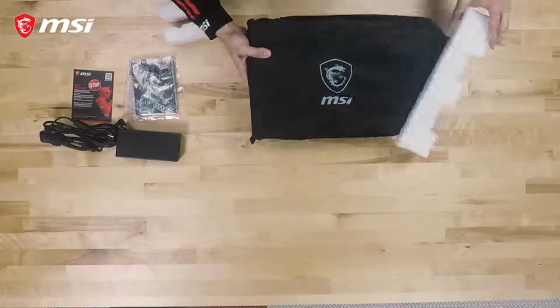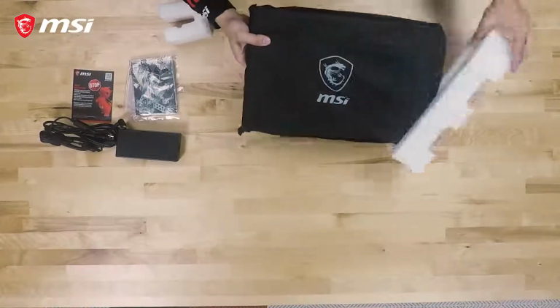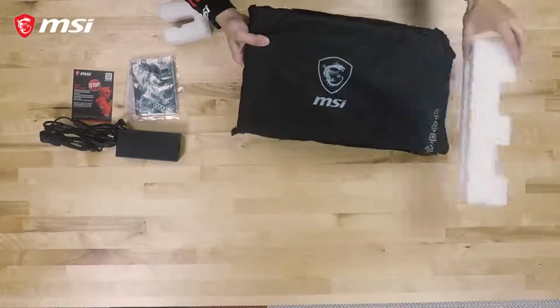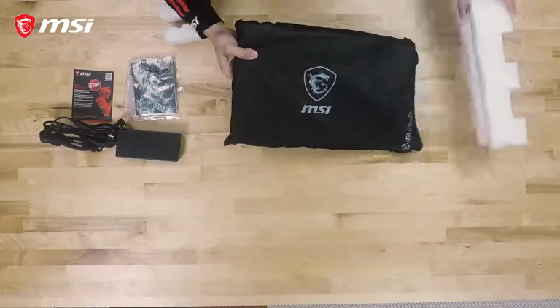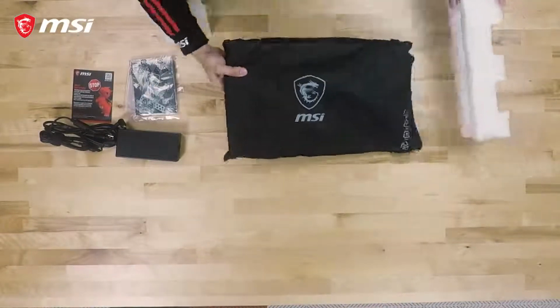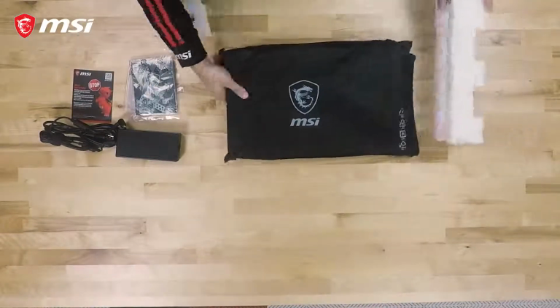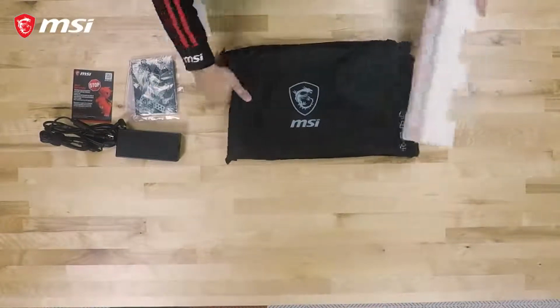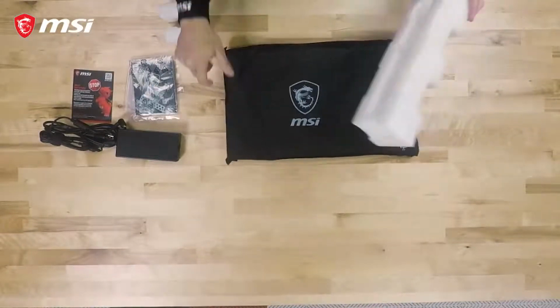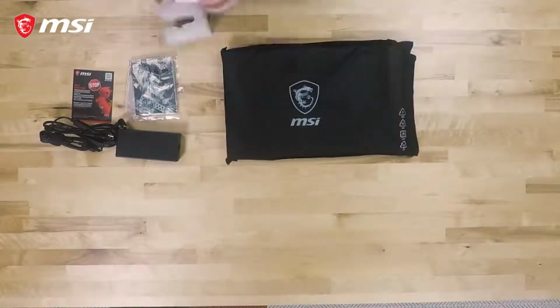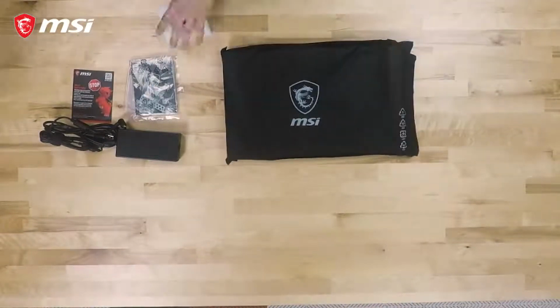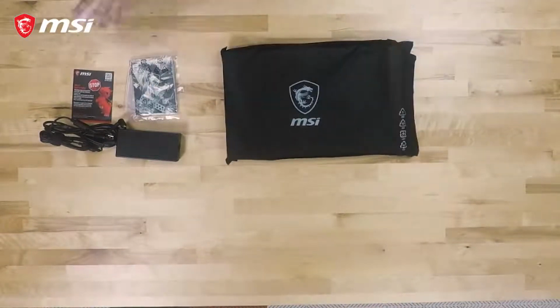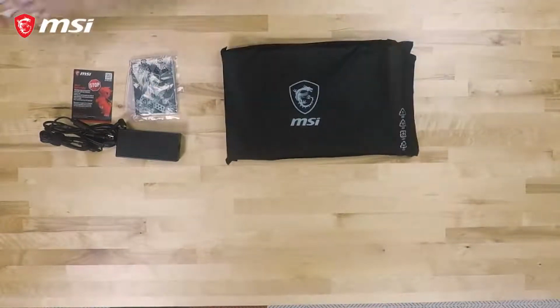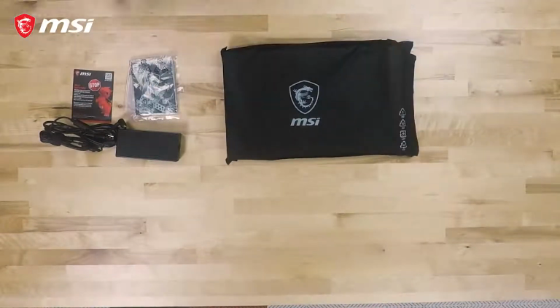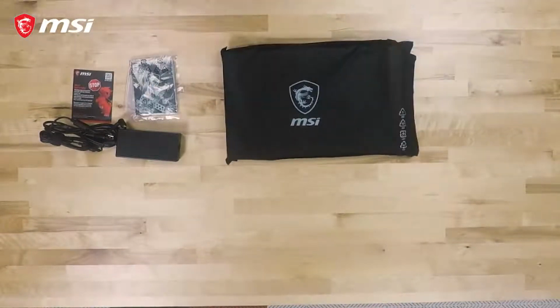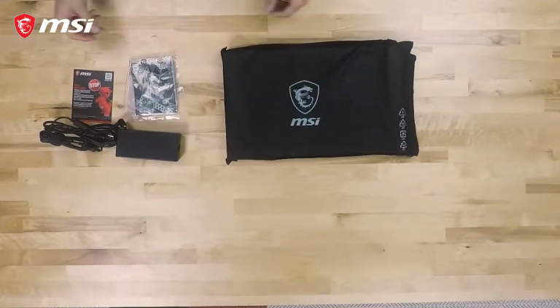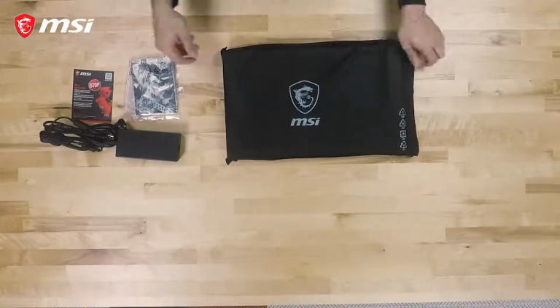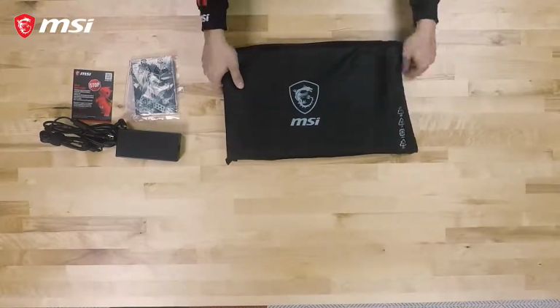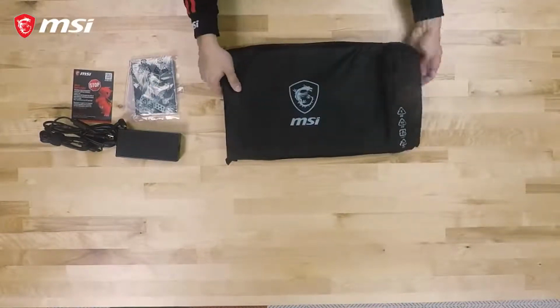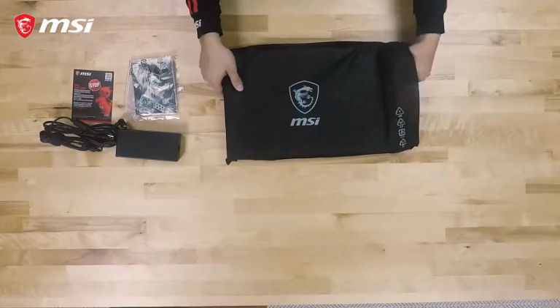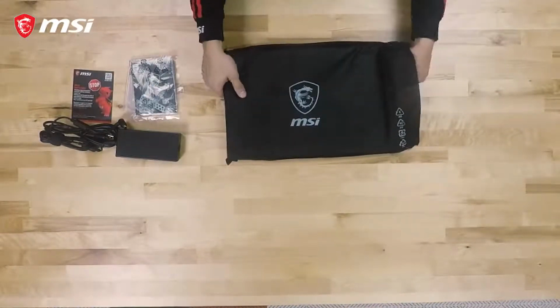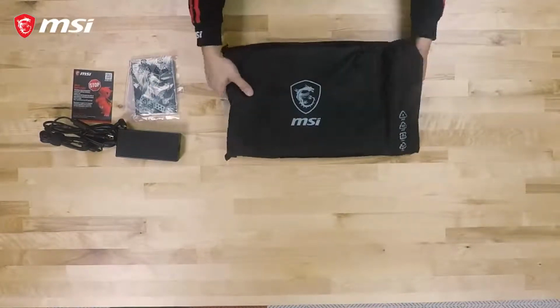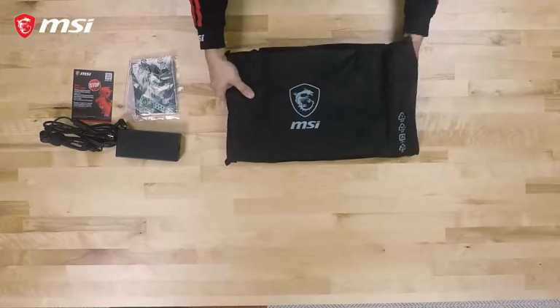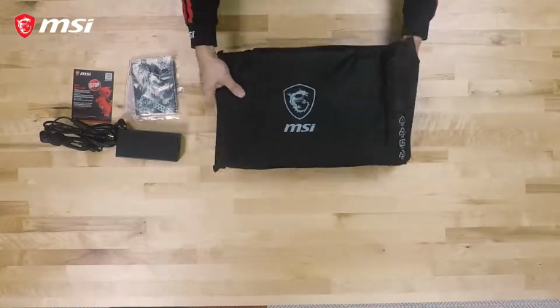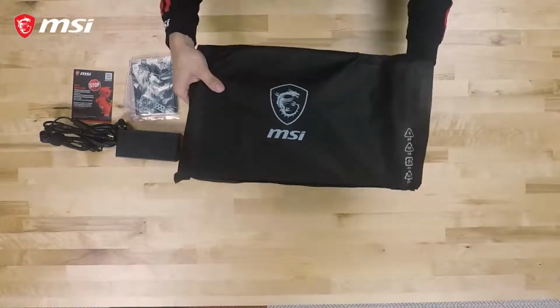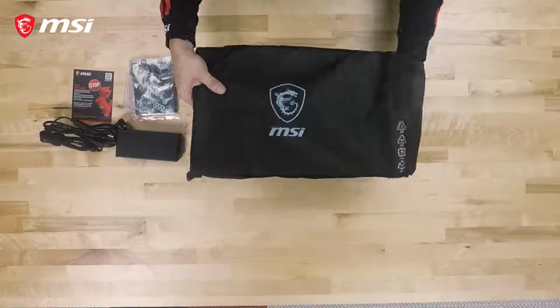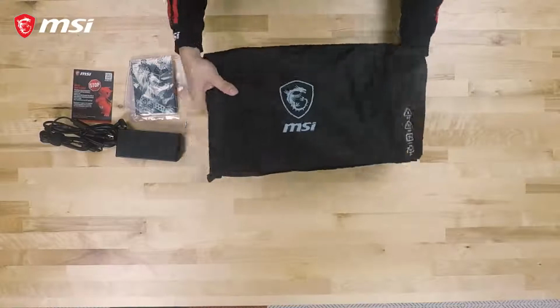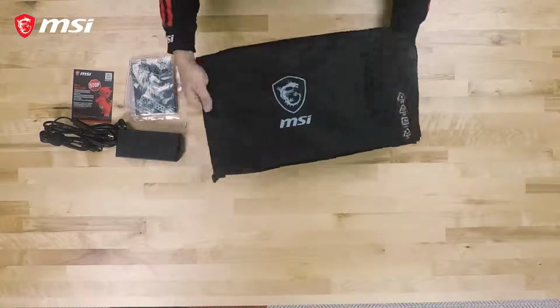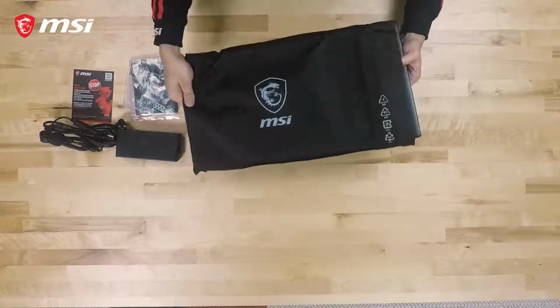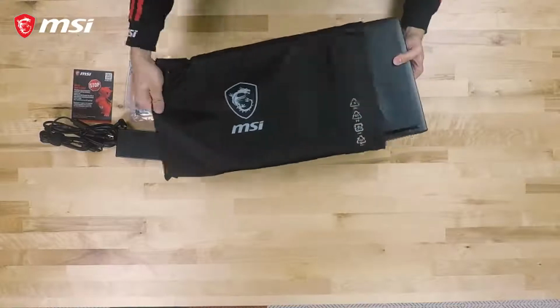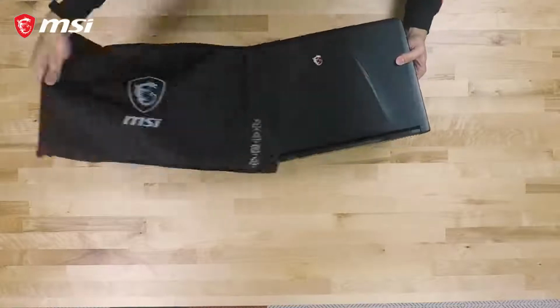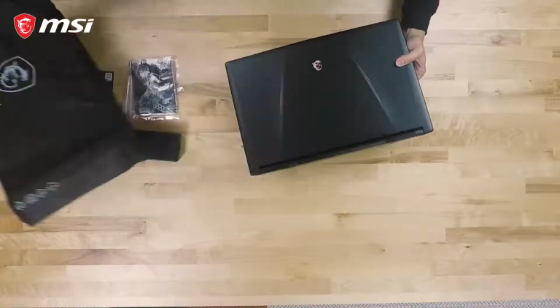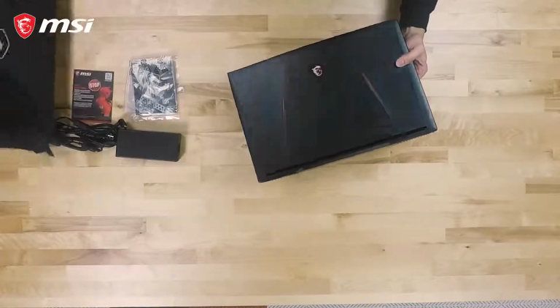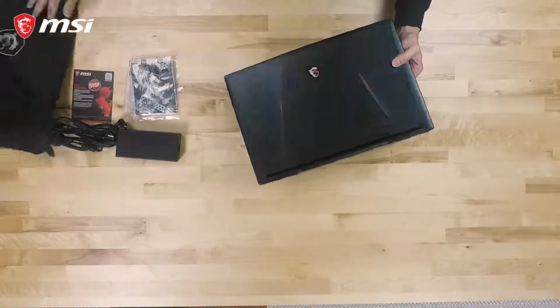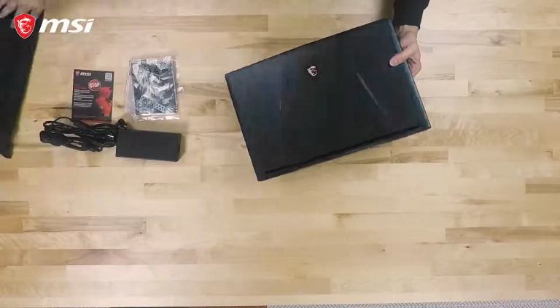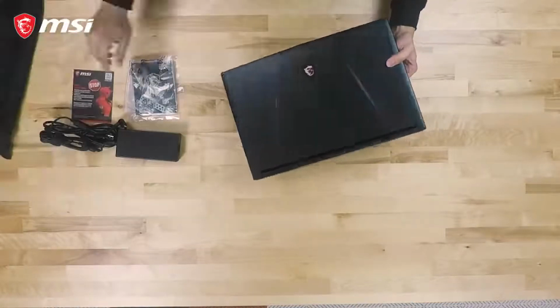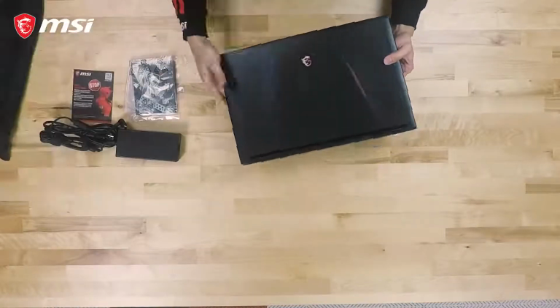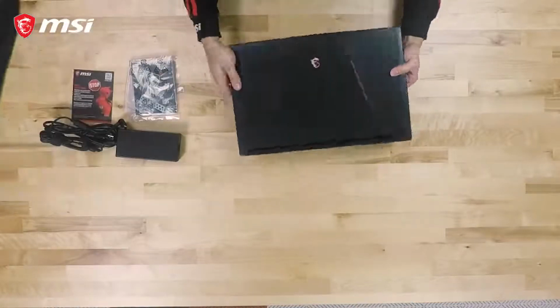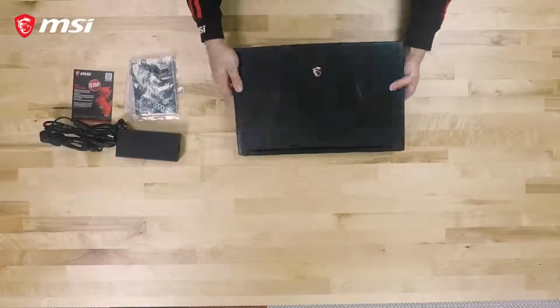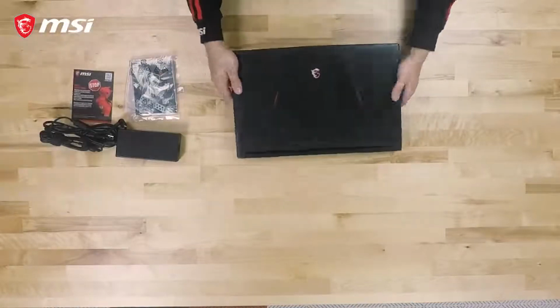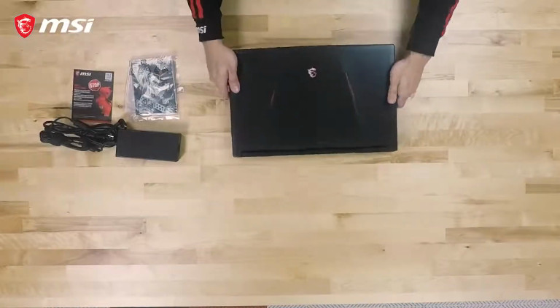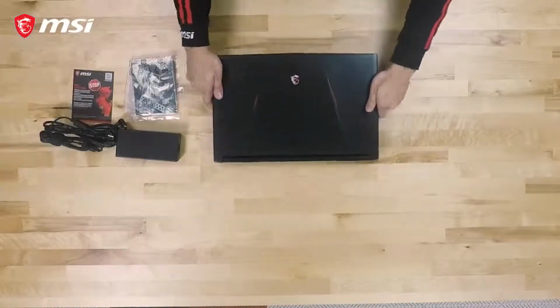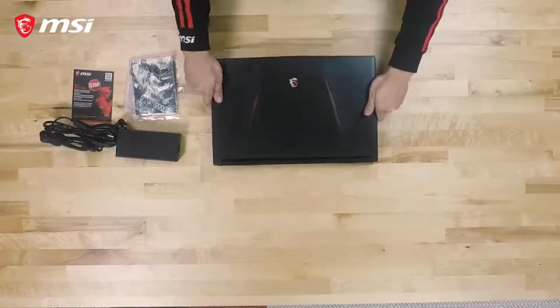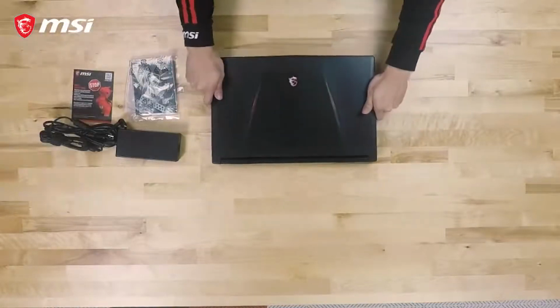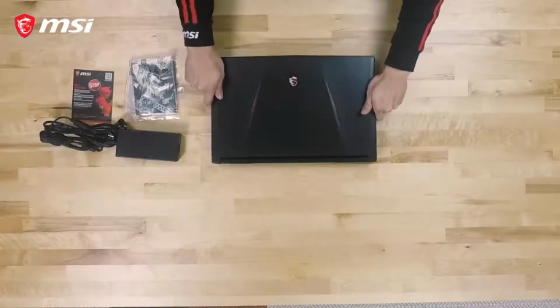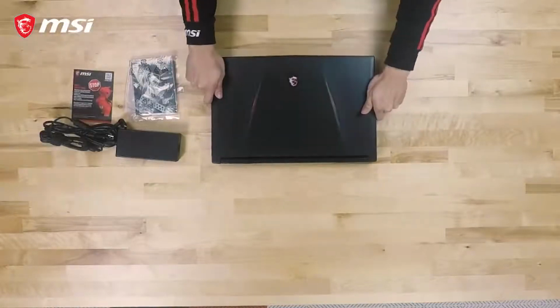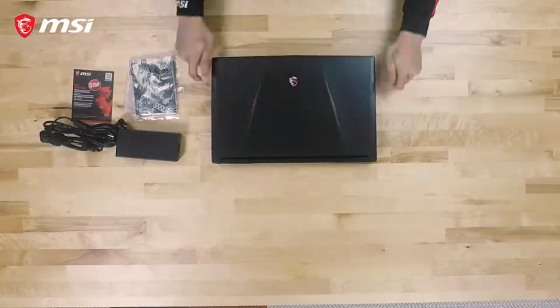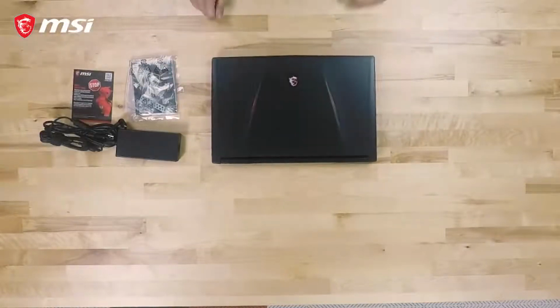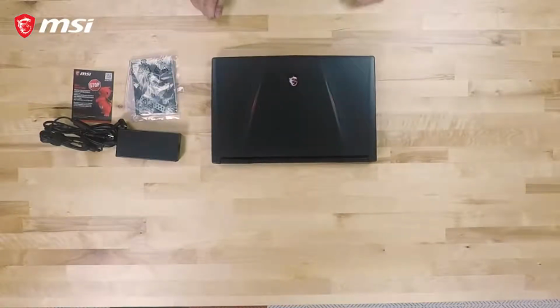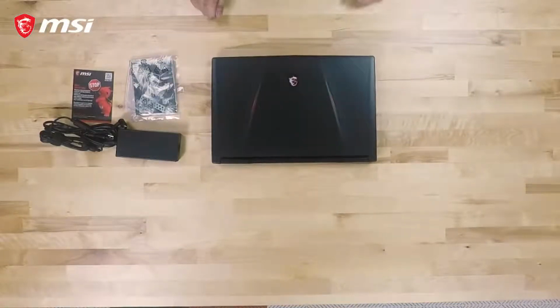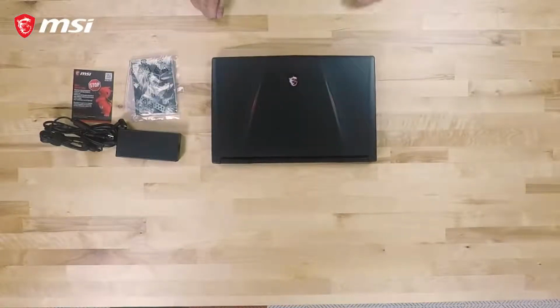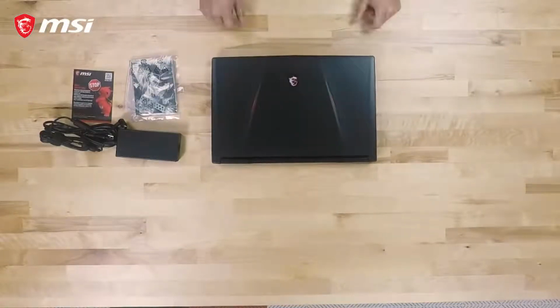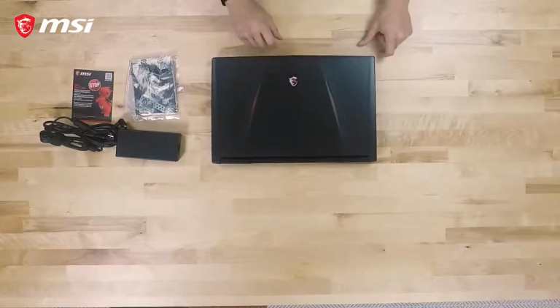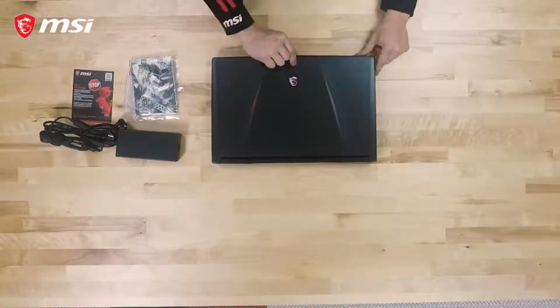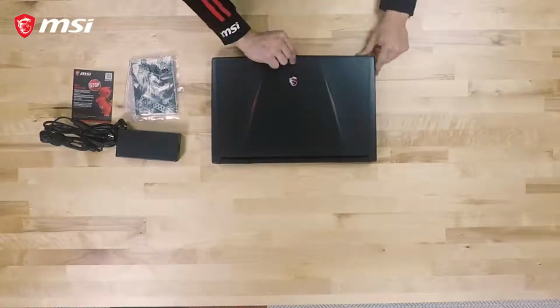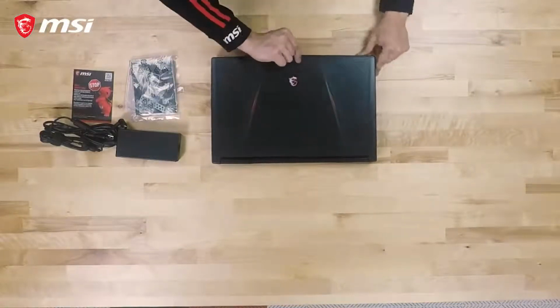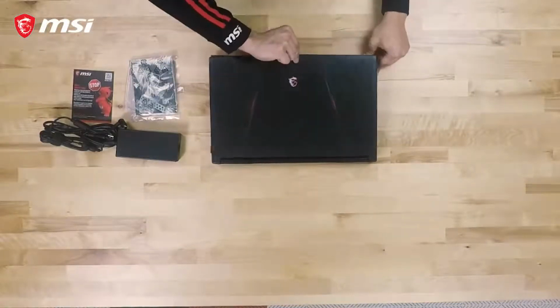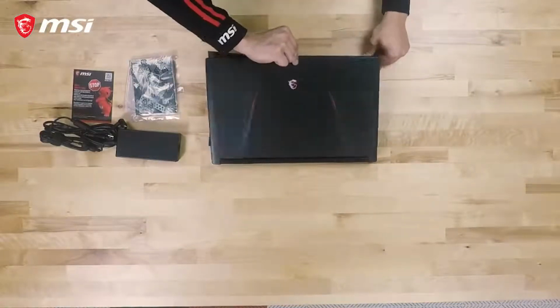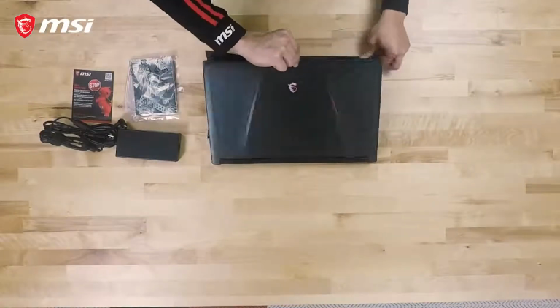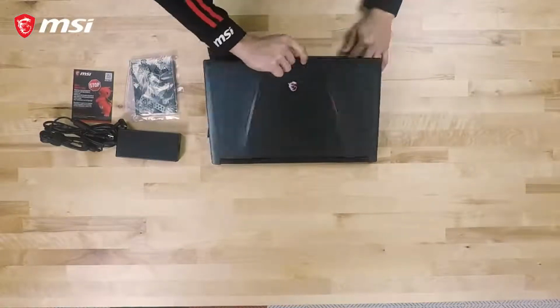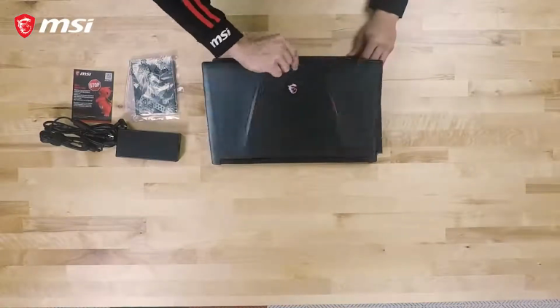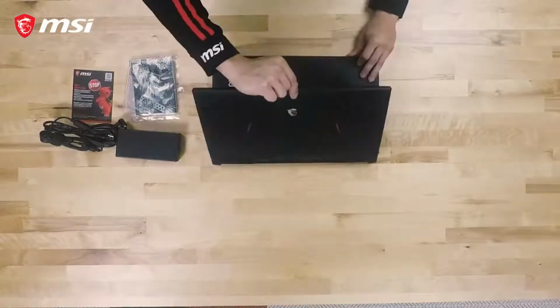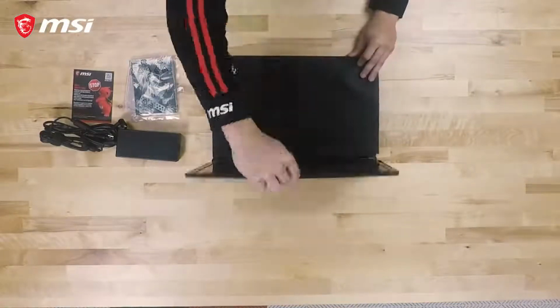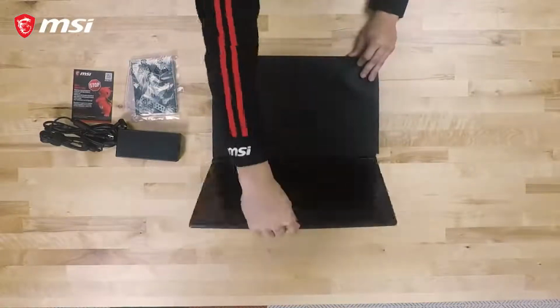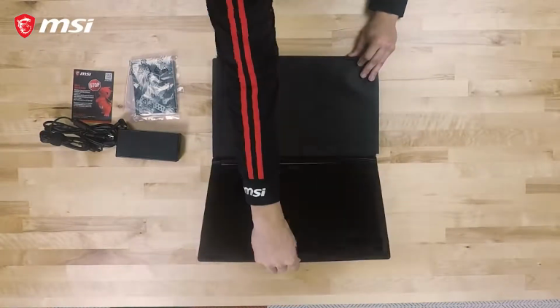A protective cloth can be found between the screen and keyboard to guard and keep the screen clean from smudges when the lid is closed.